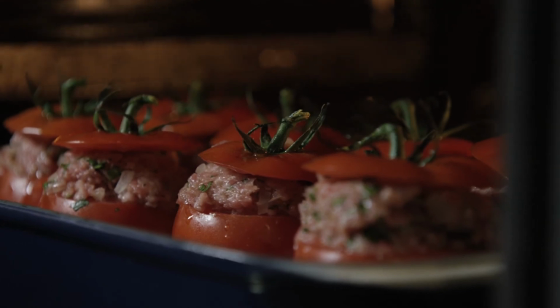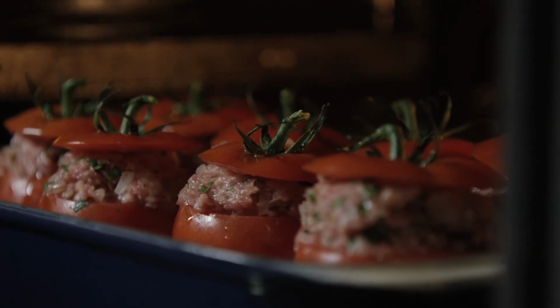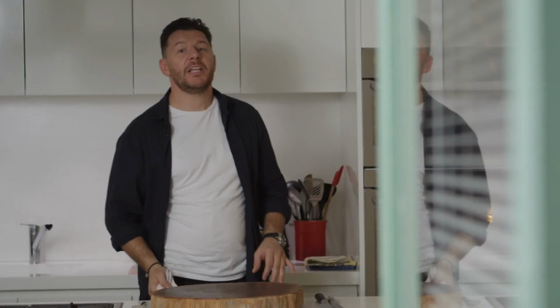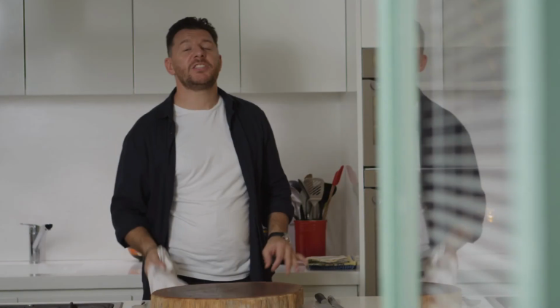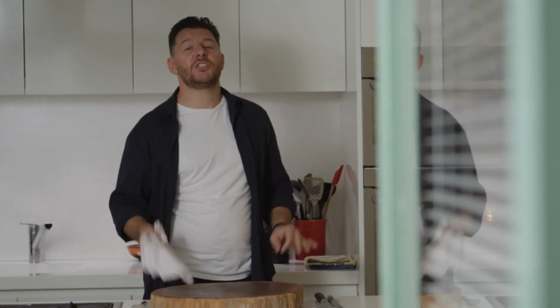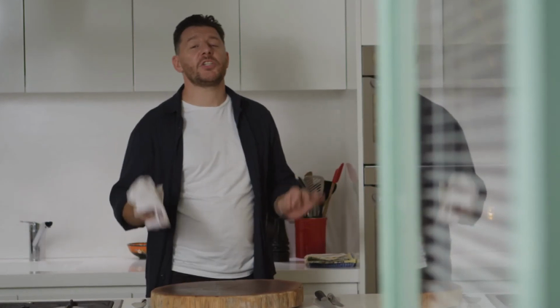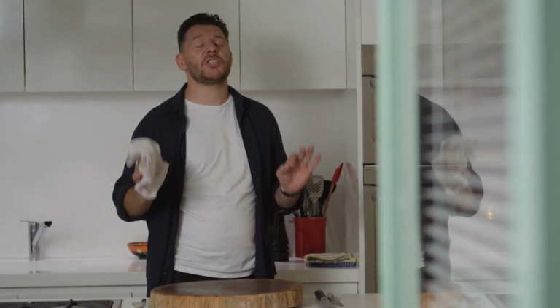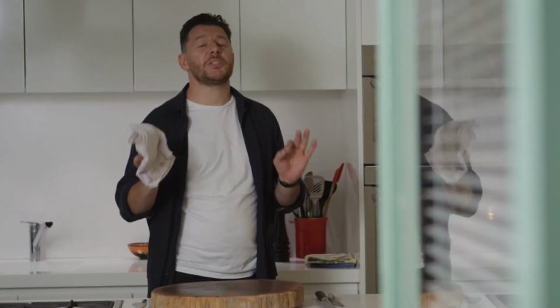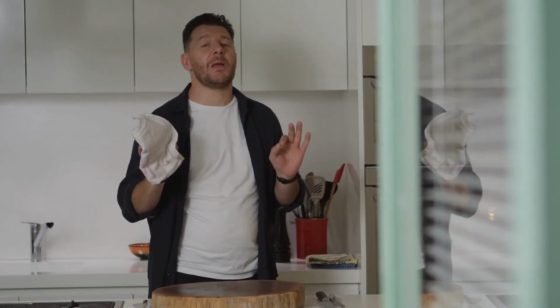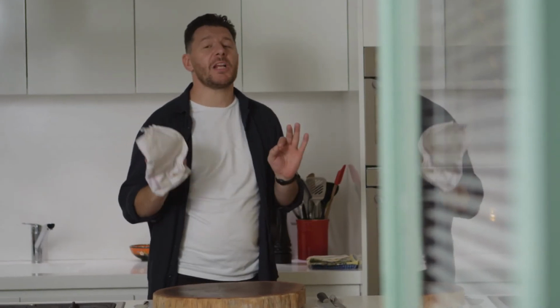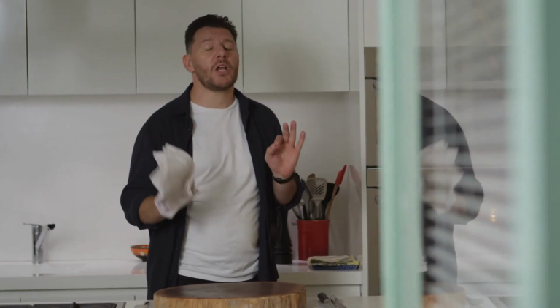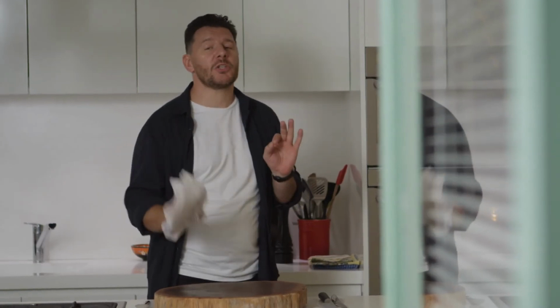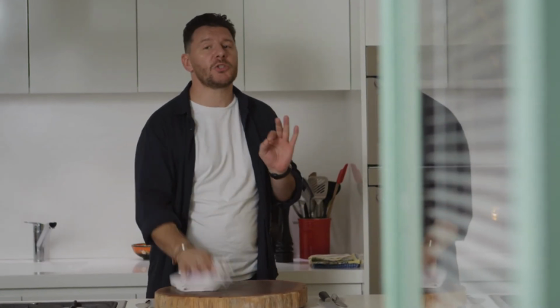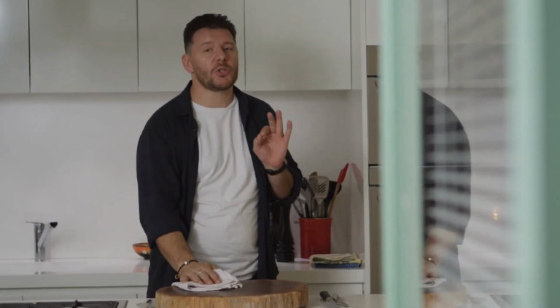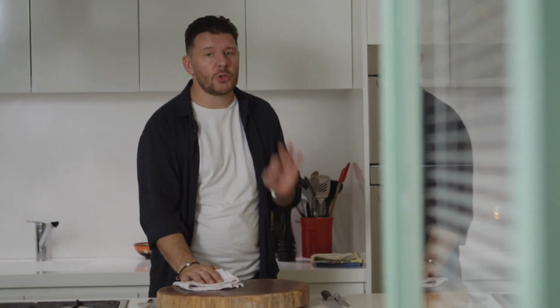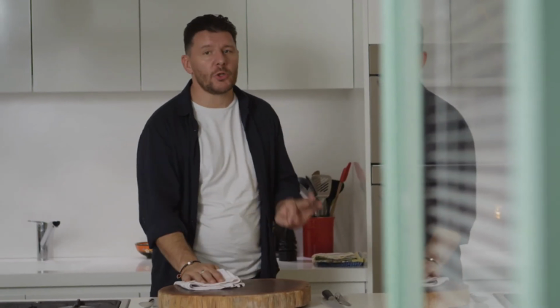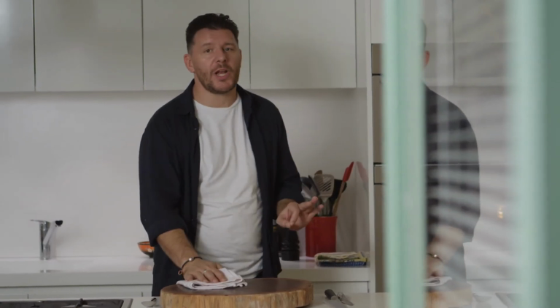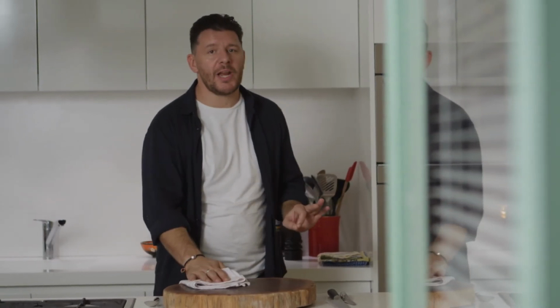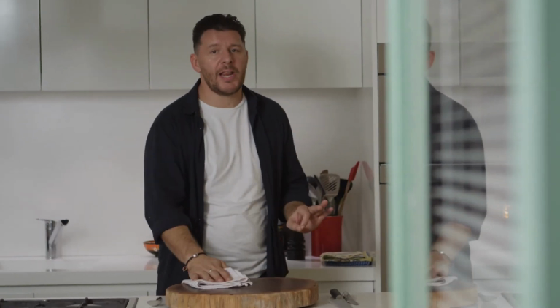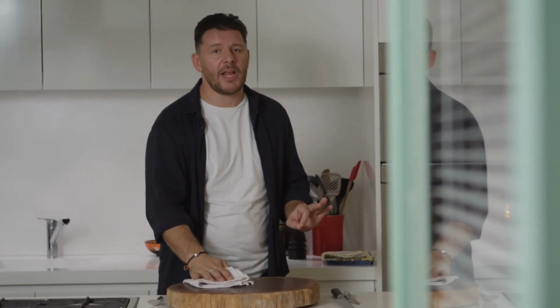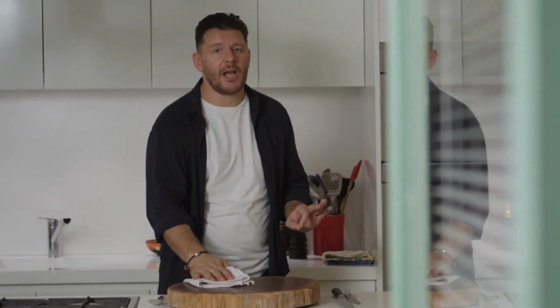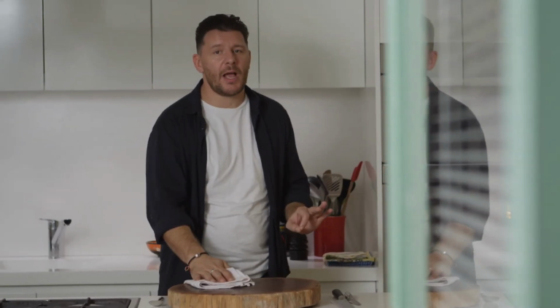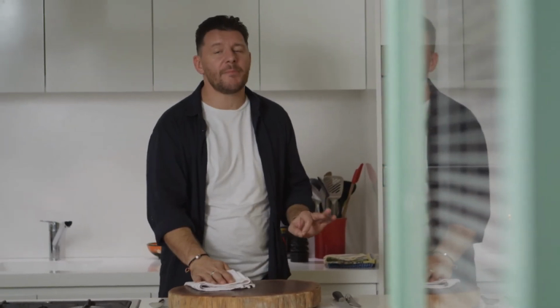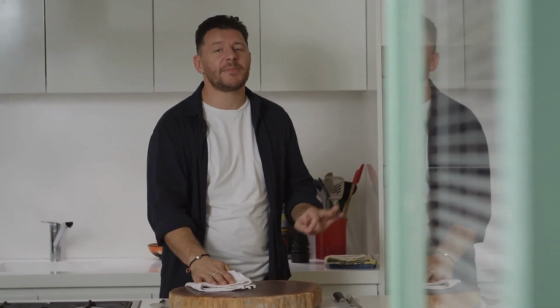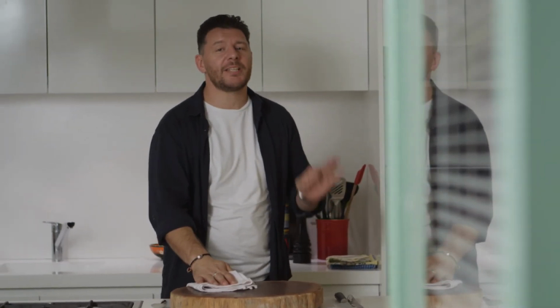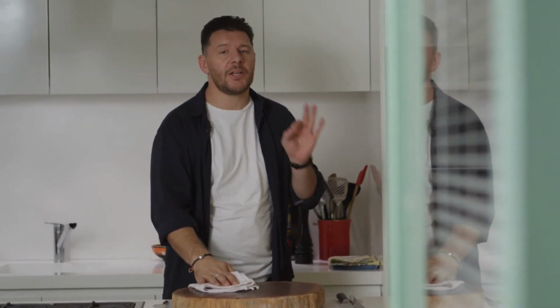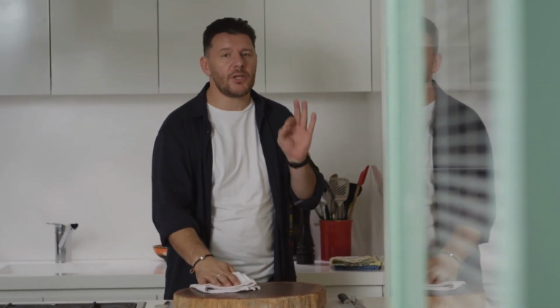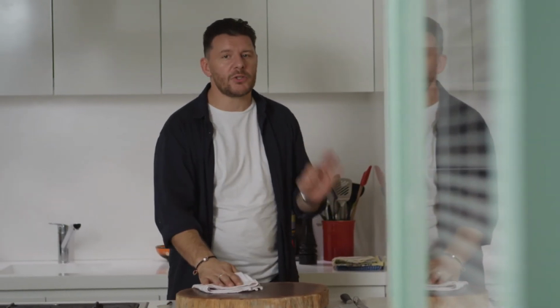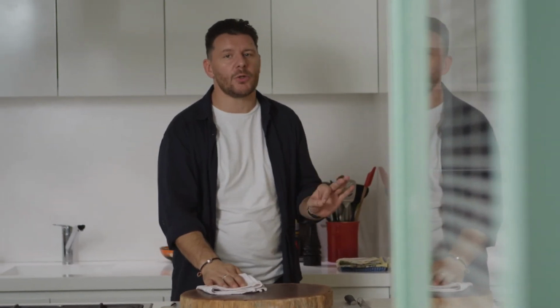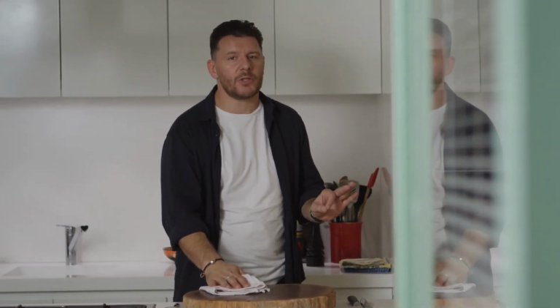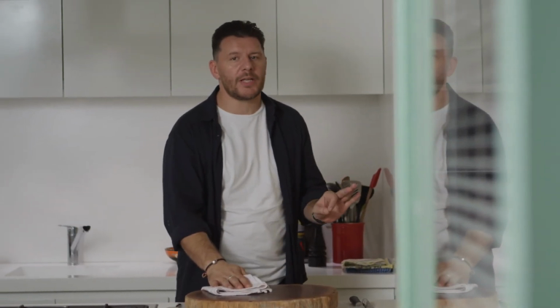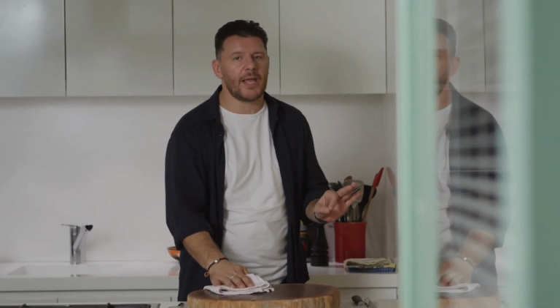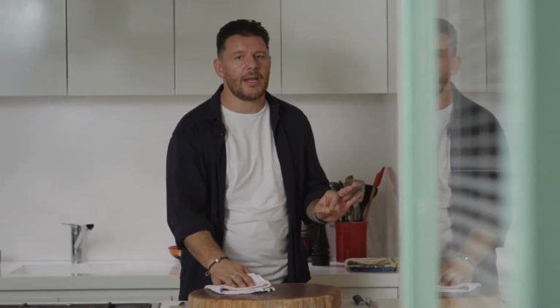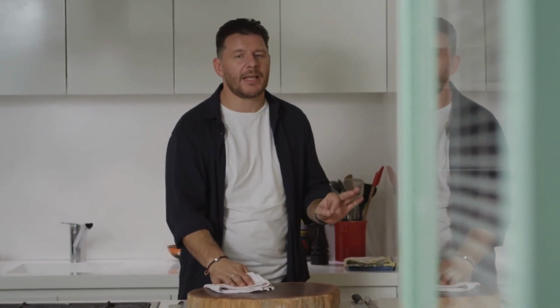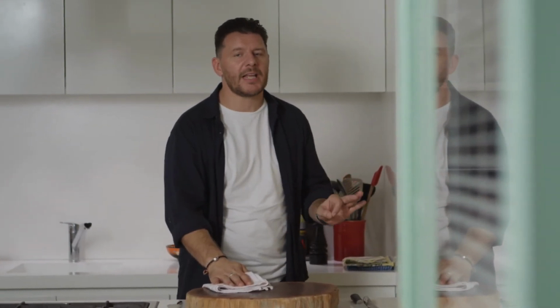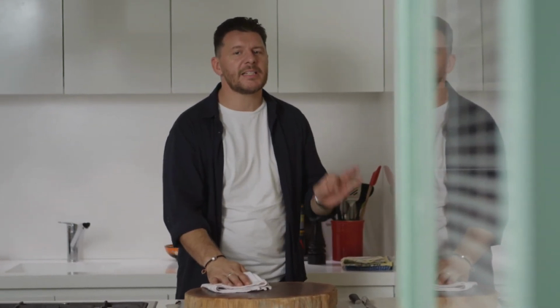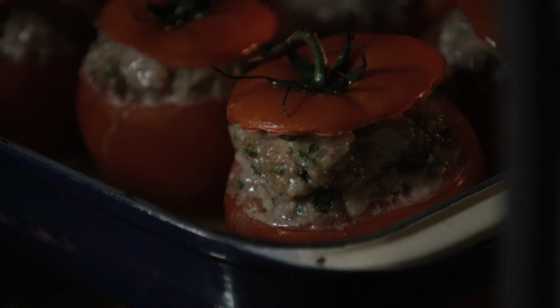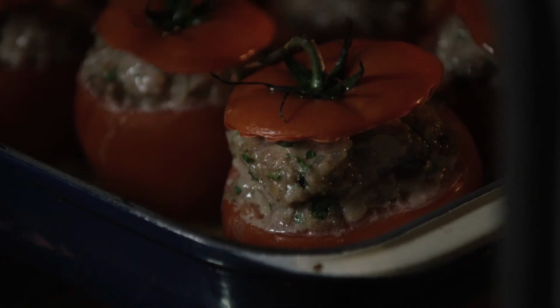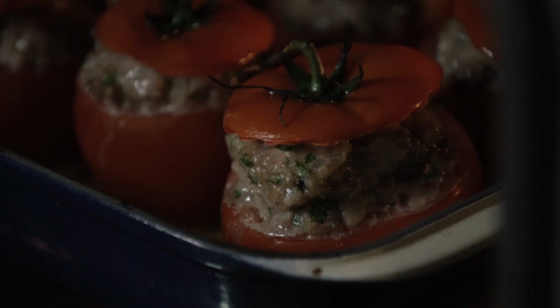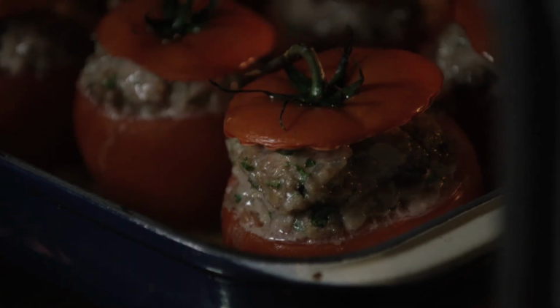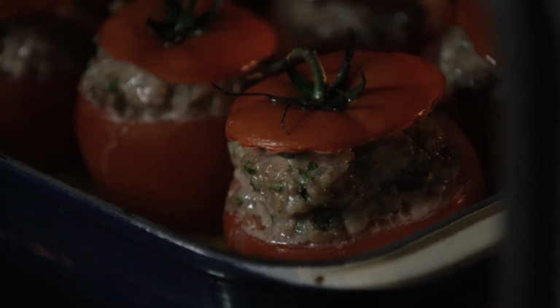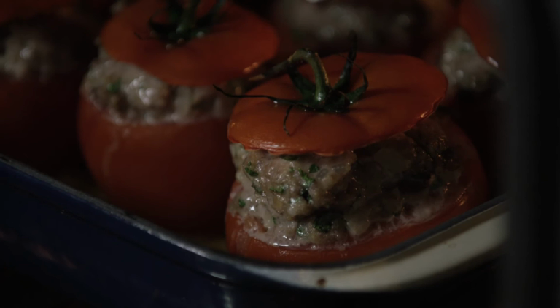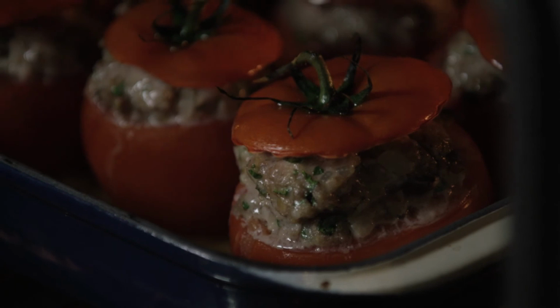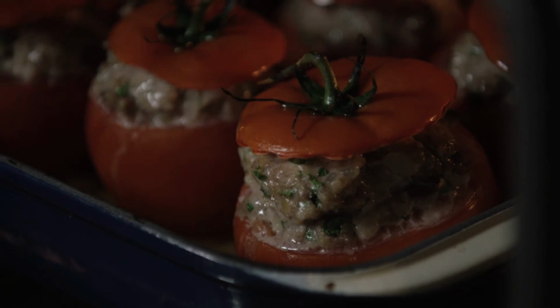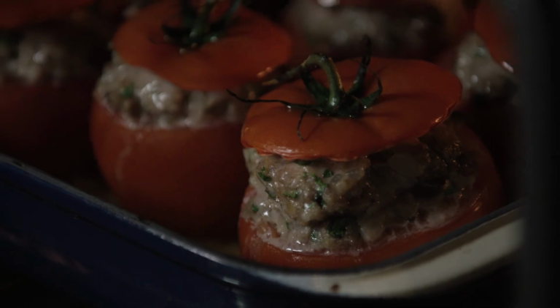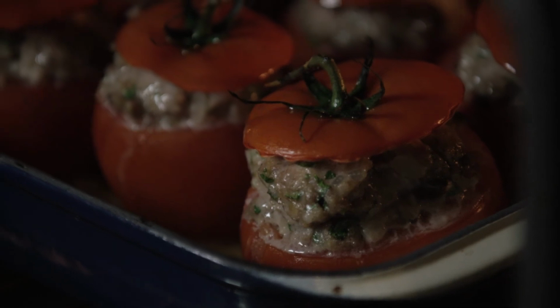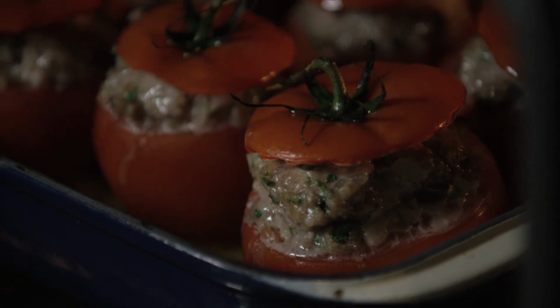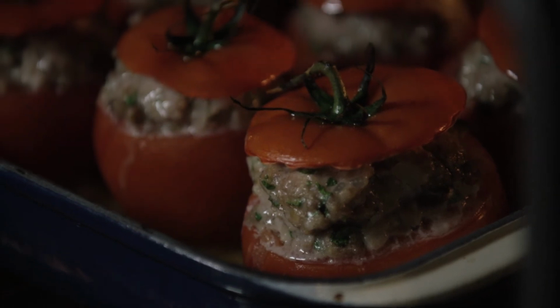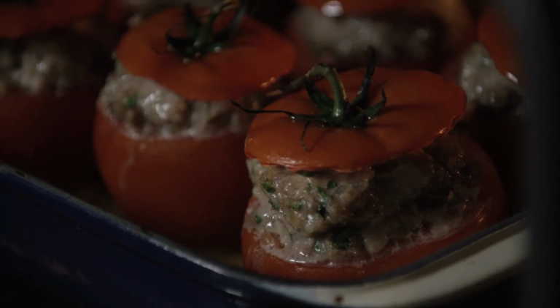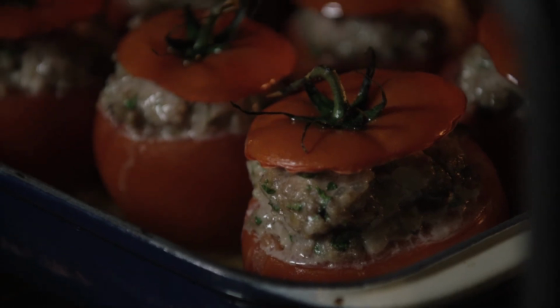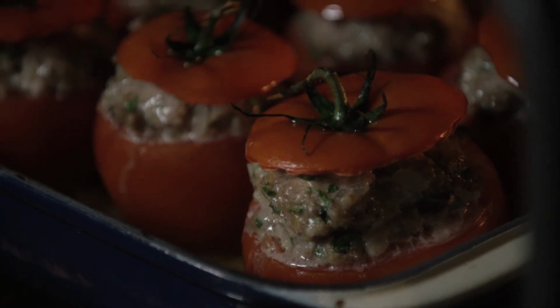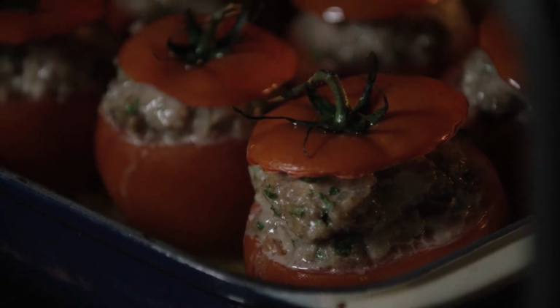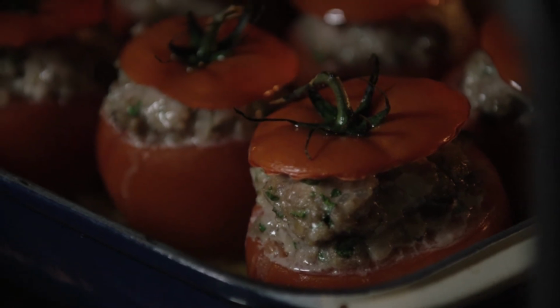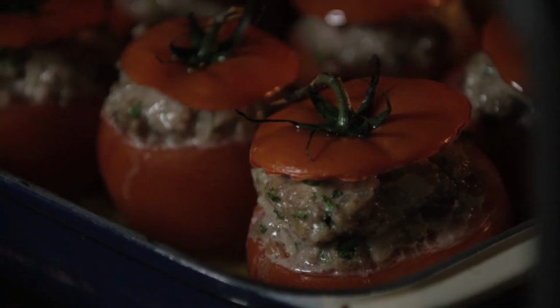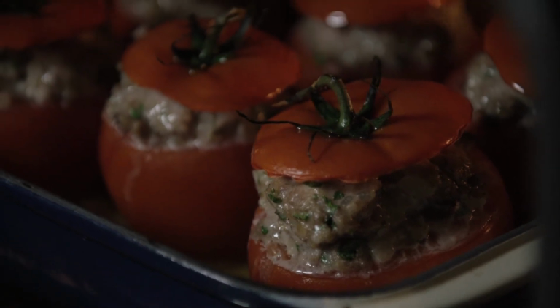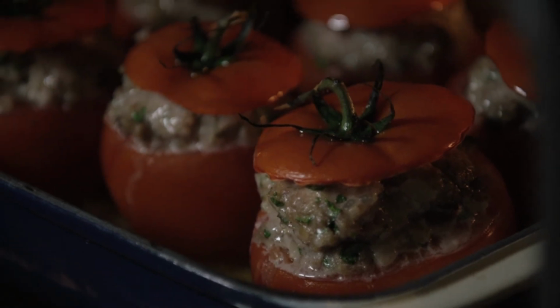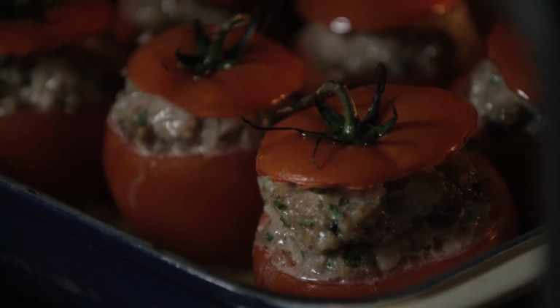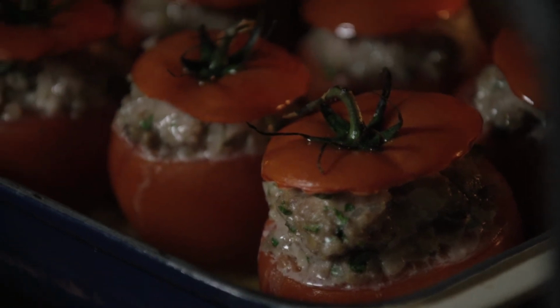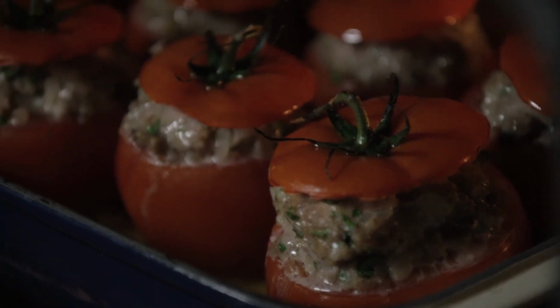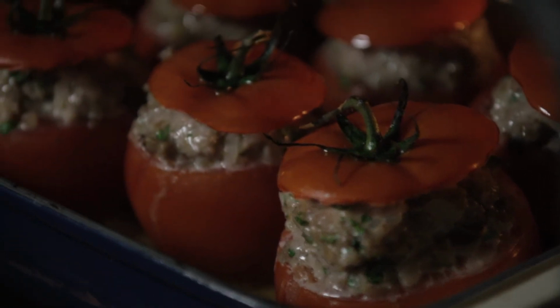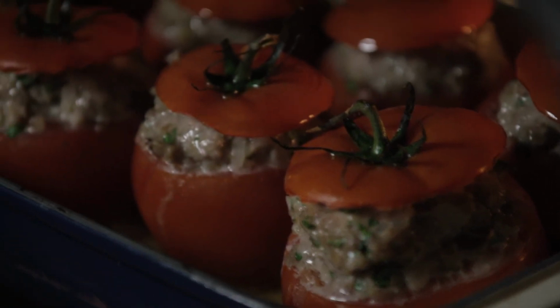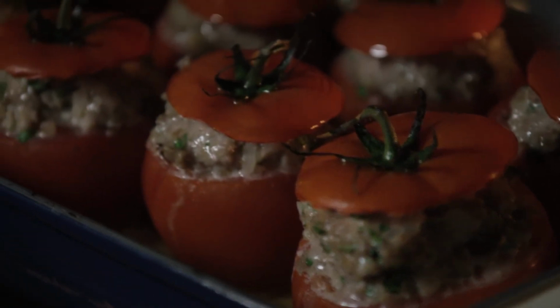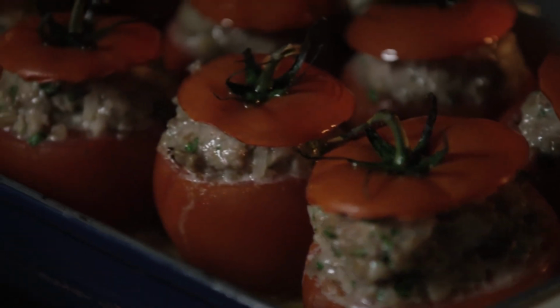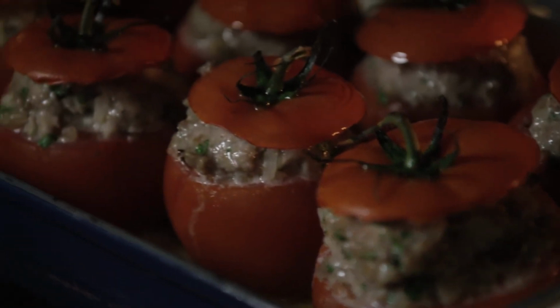It's just smelling so good in here. I'm ten years old again — I can smell my mom's cooking. It's been in the oven and it's ready.